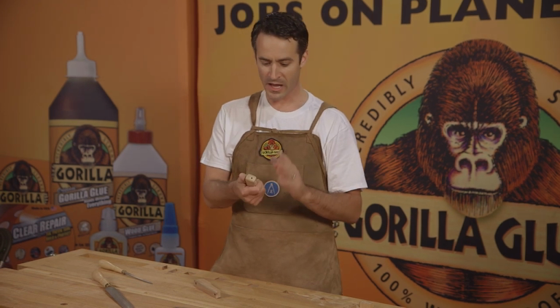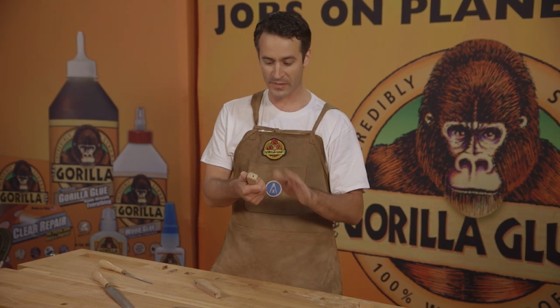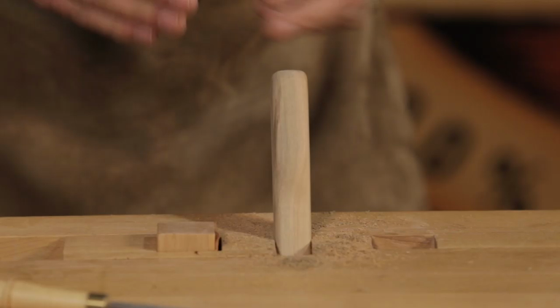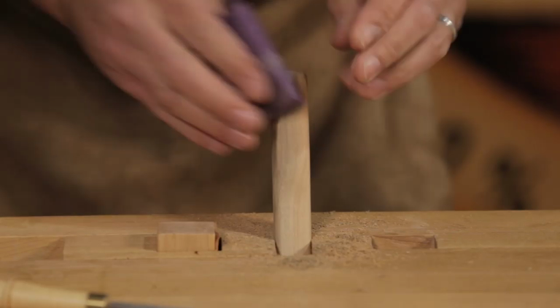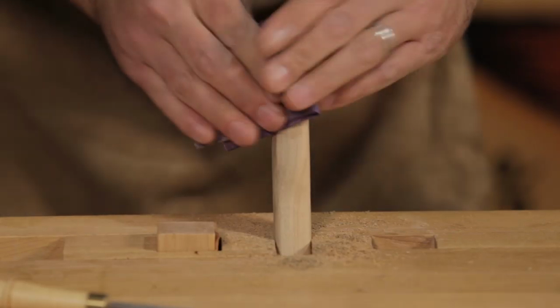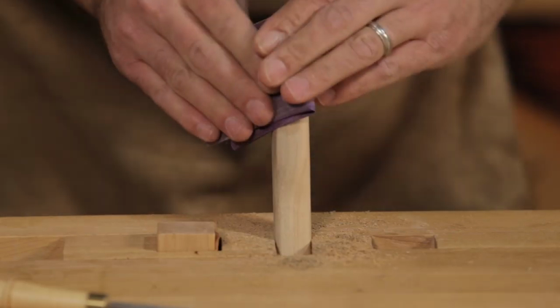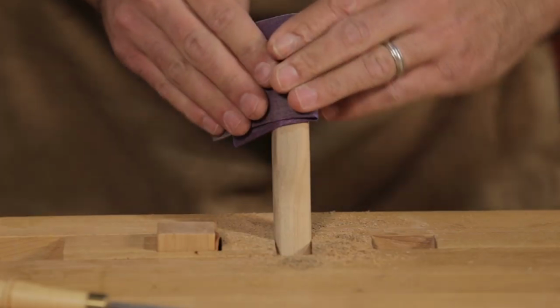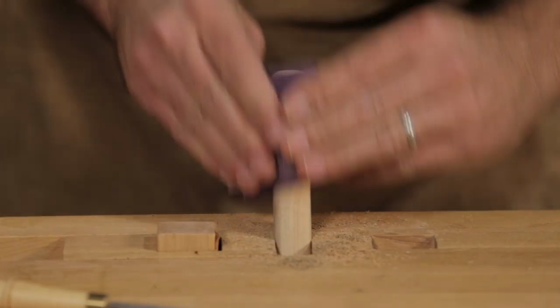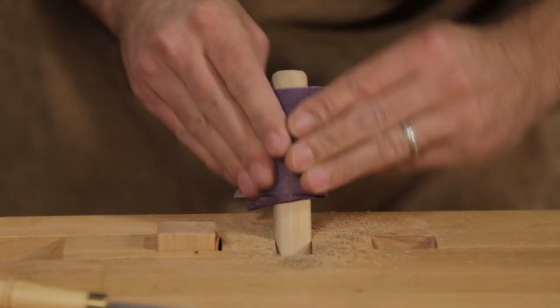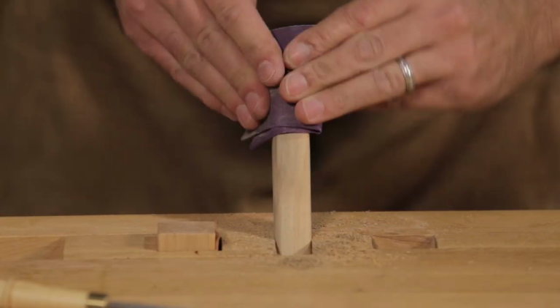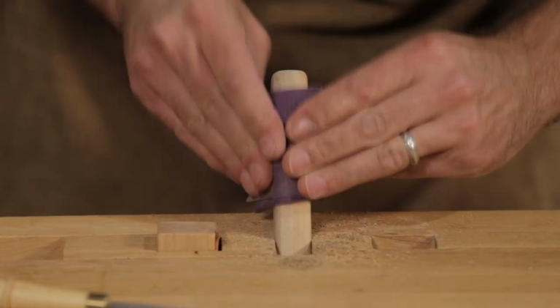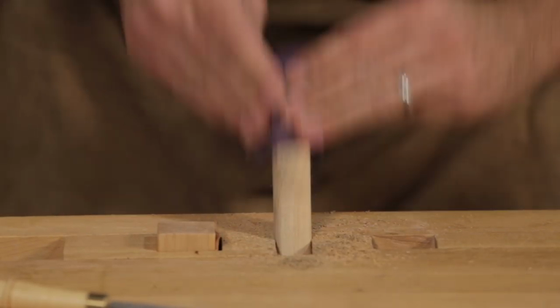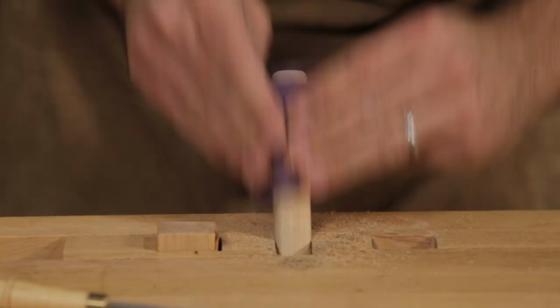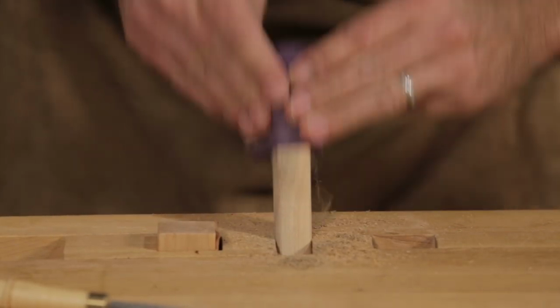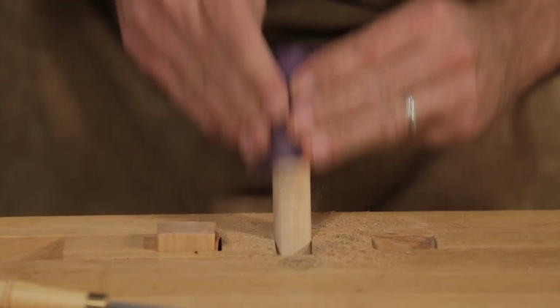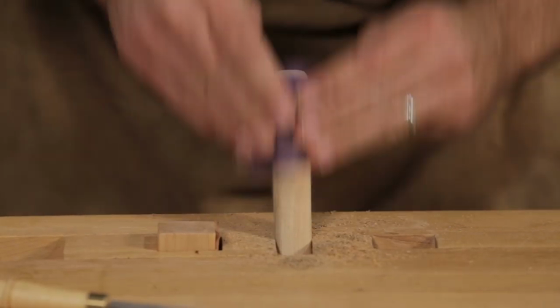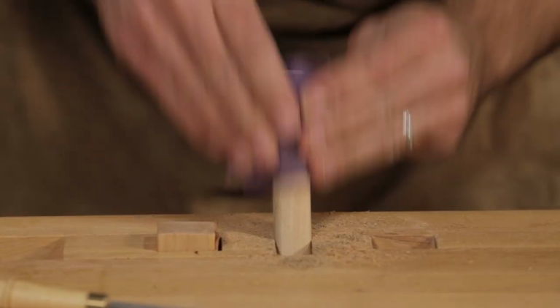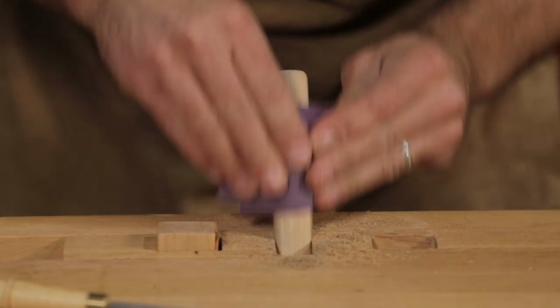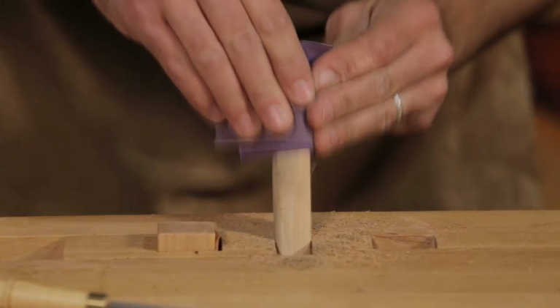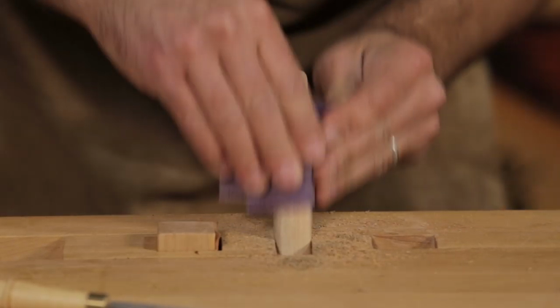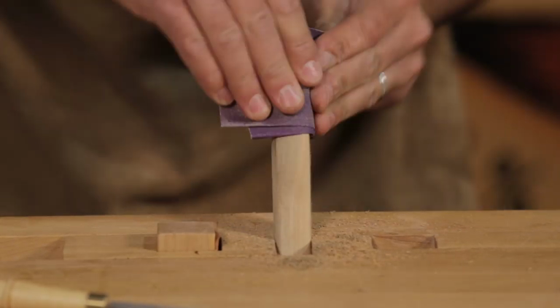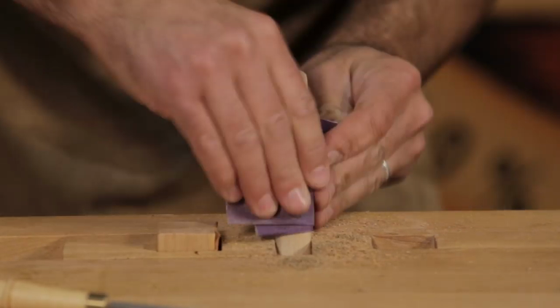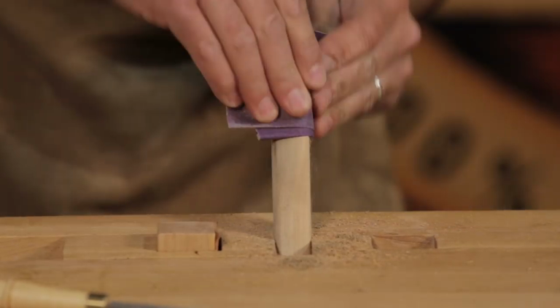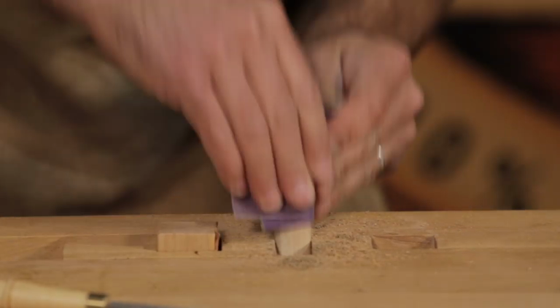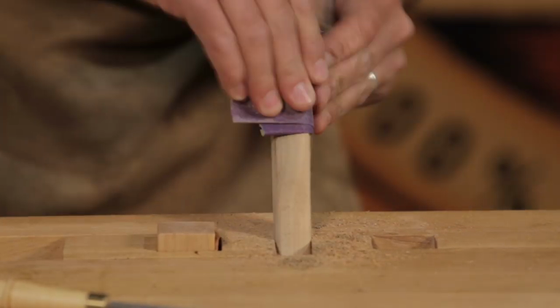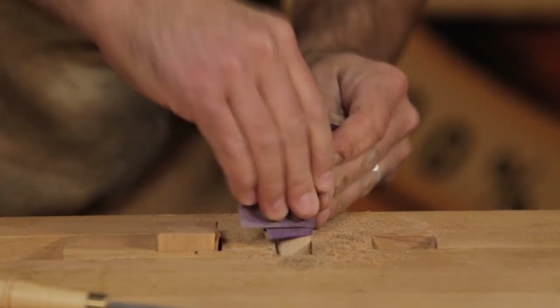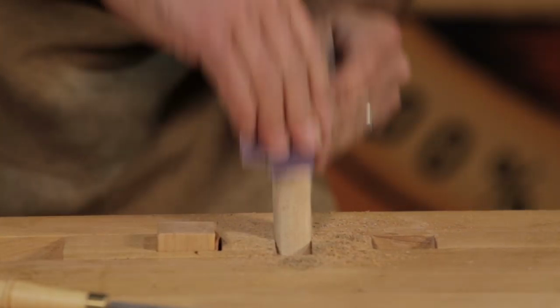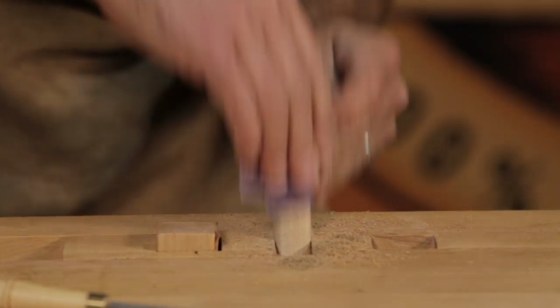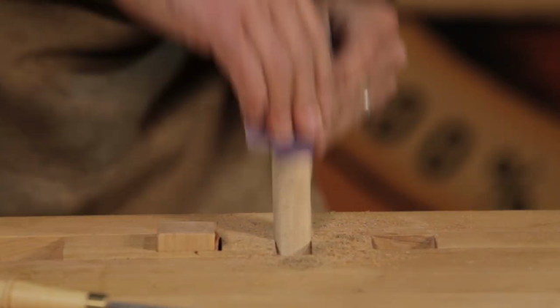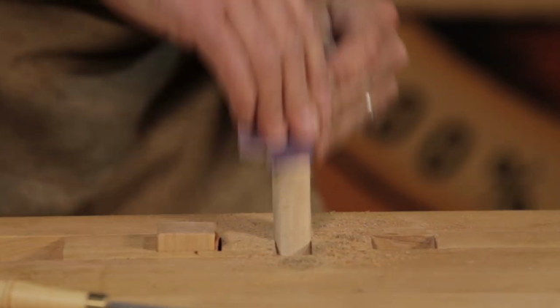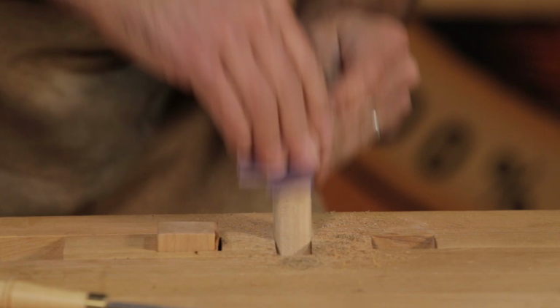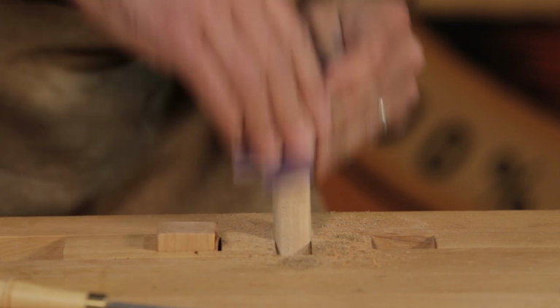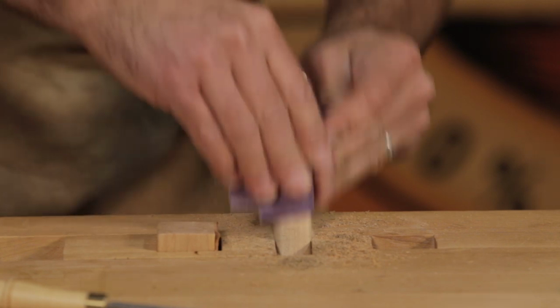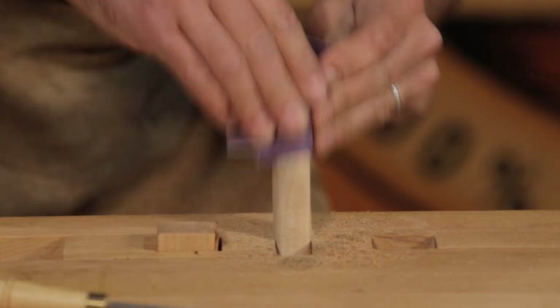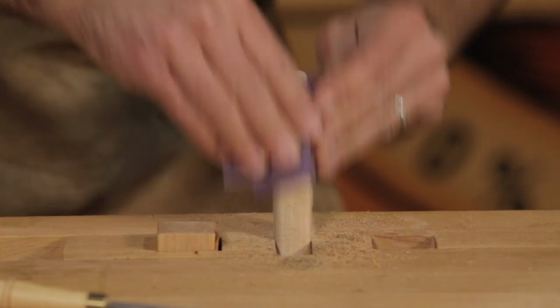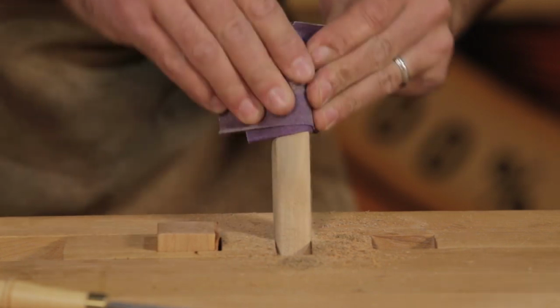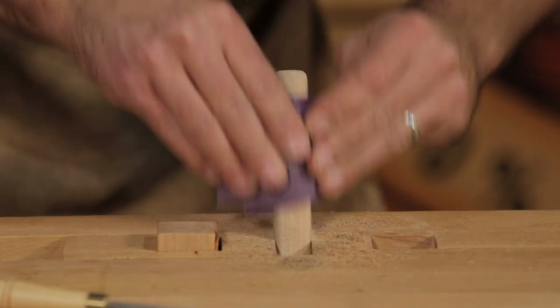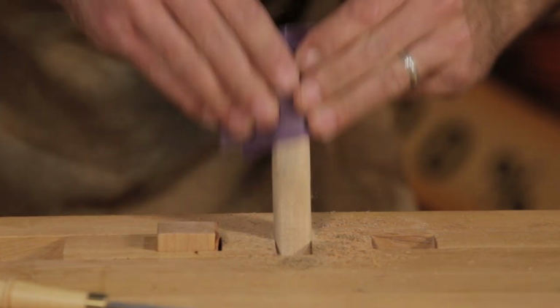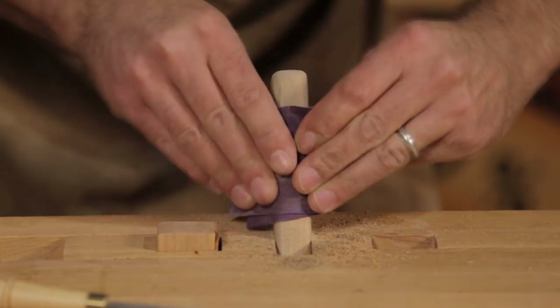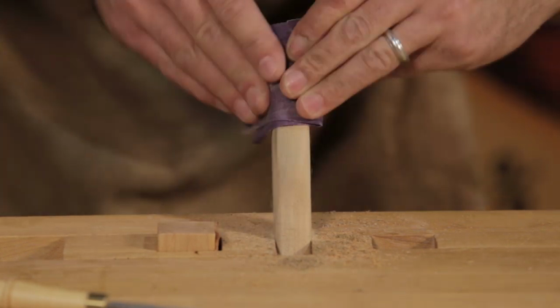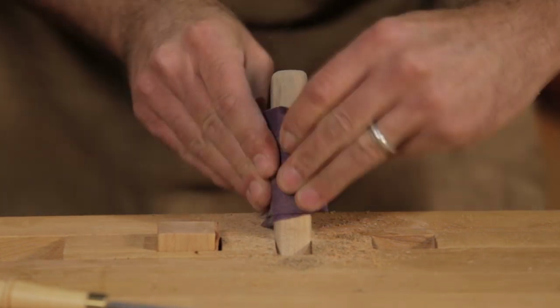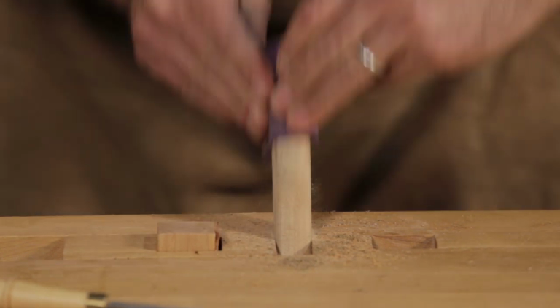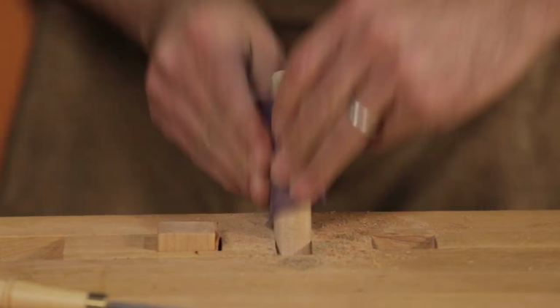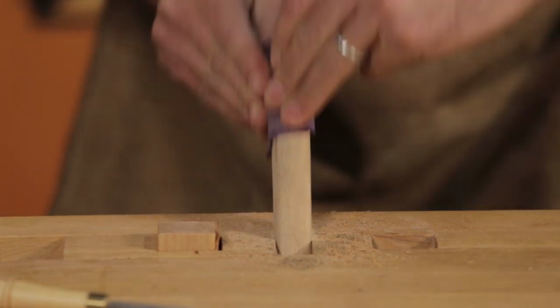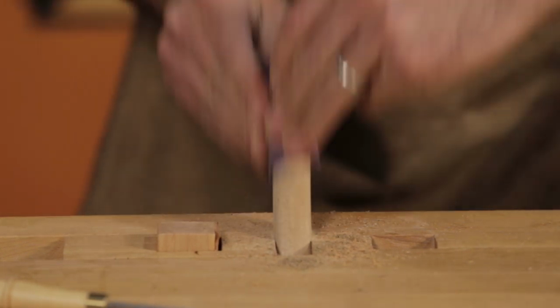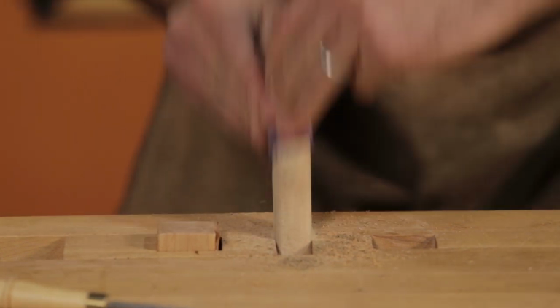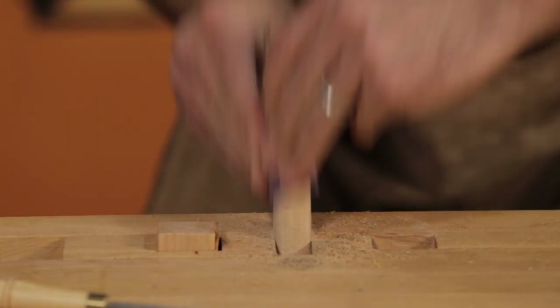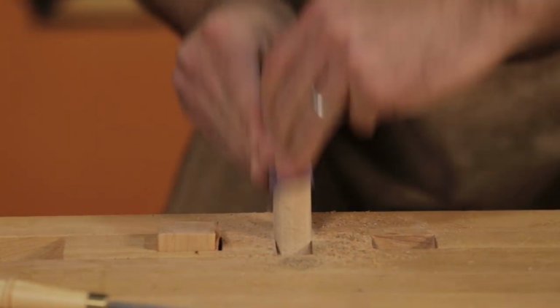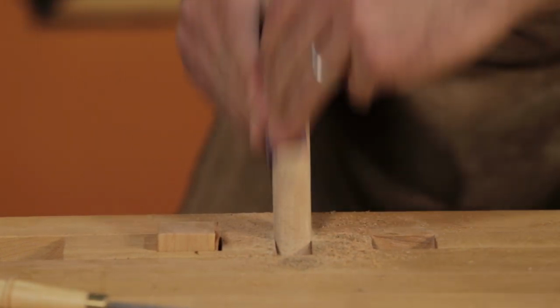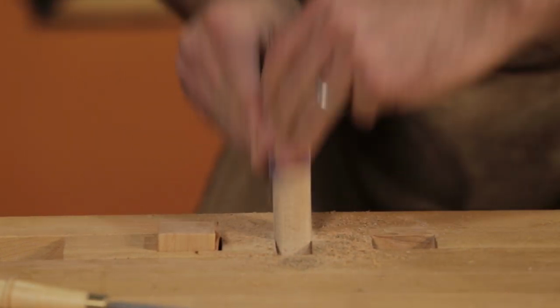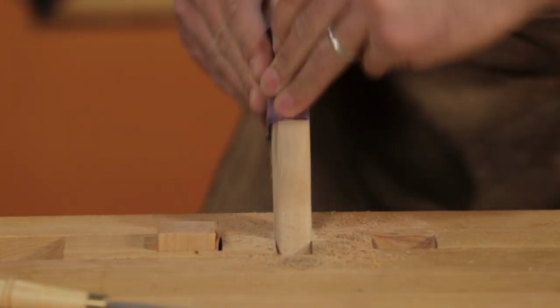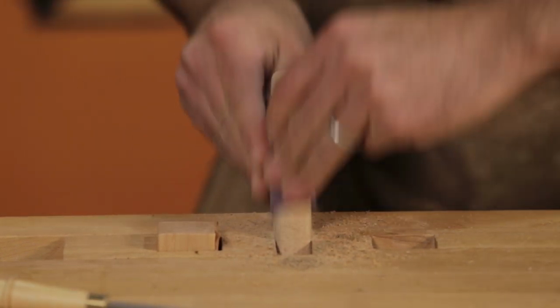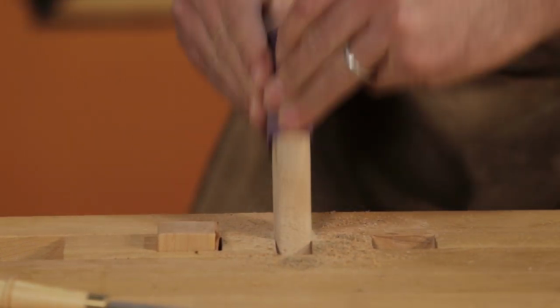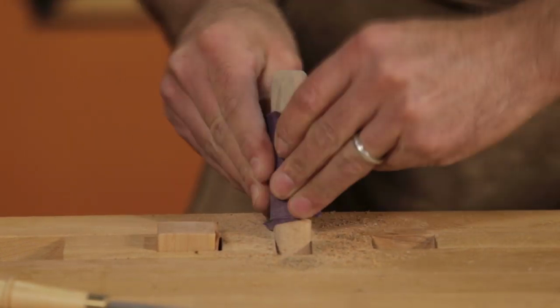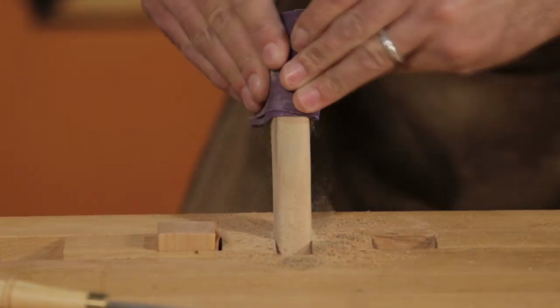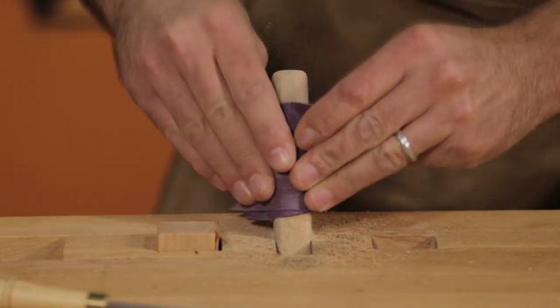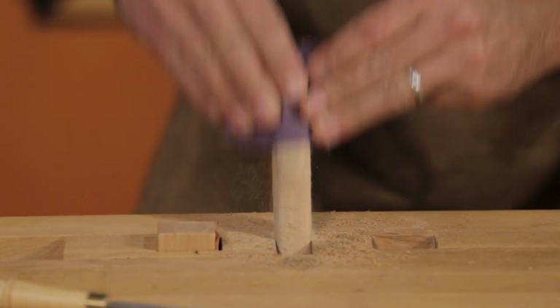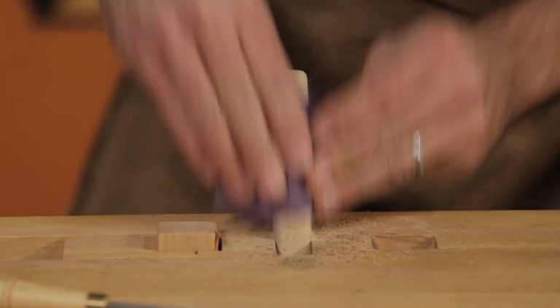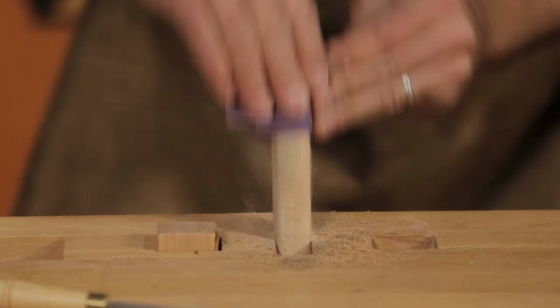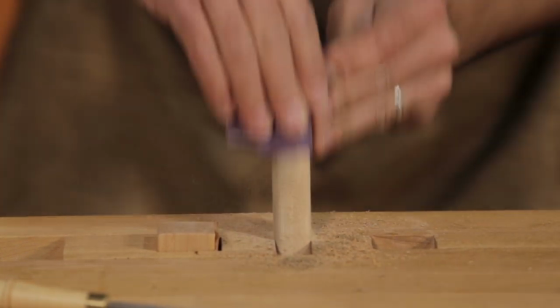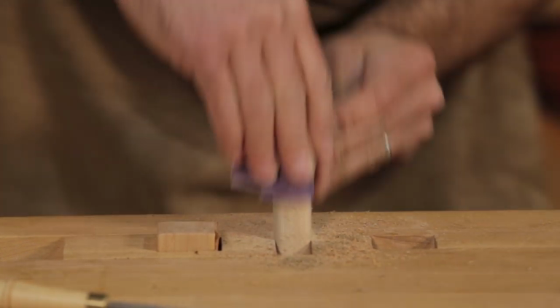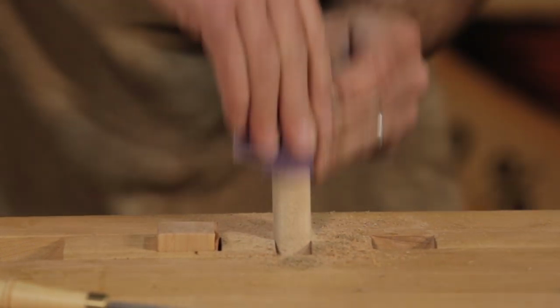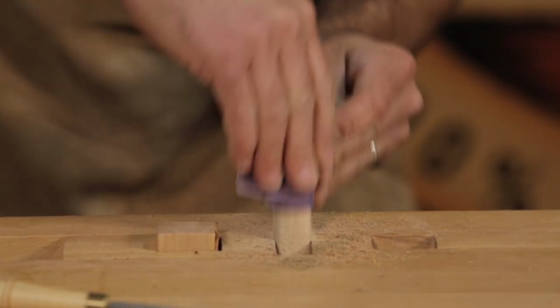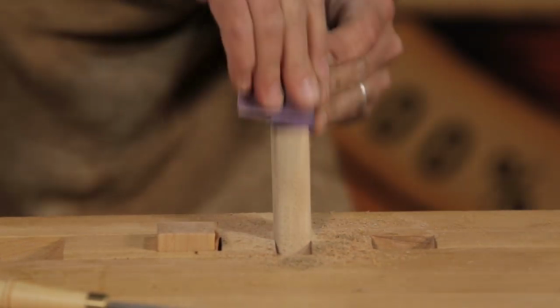Then sand the piece with 150 grit sandpaper. The idea is to get it nice and smooth and ready for finish.